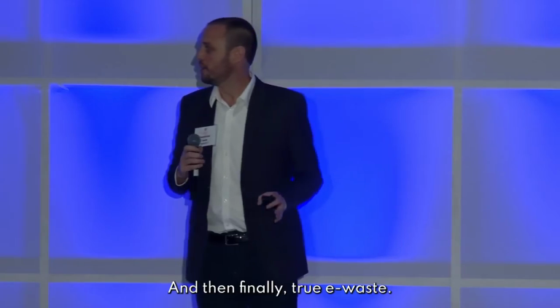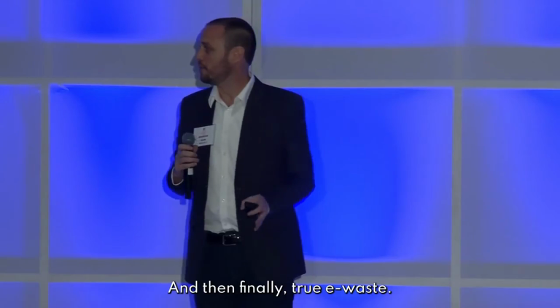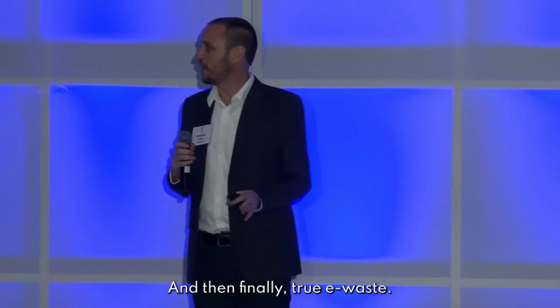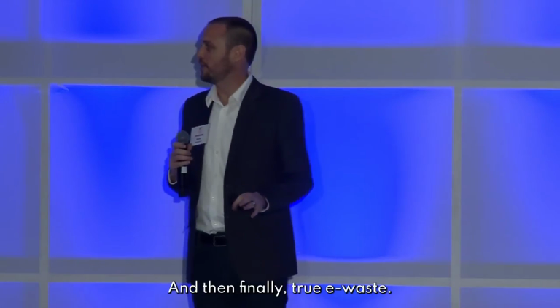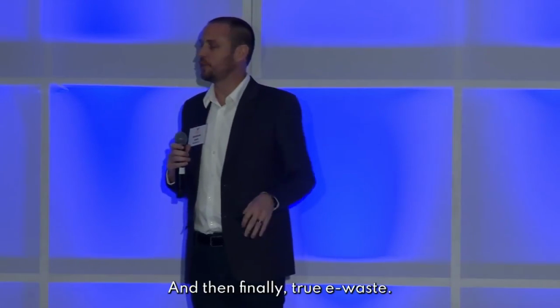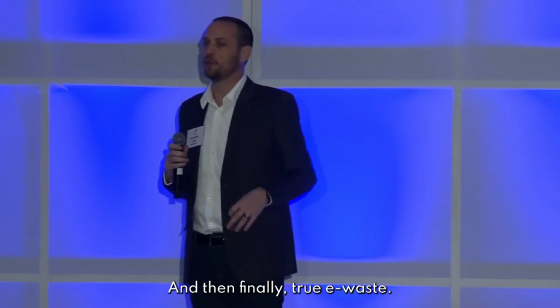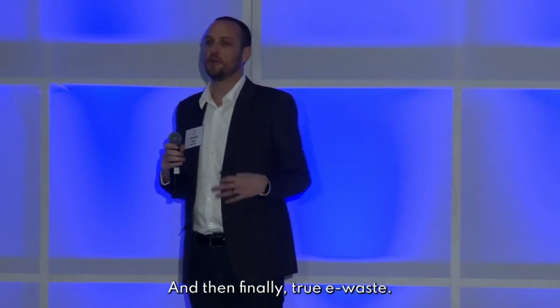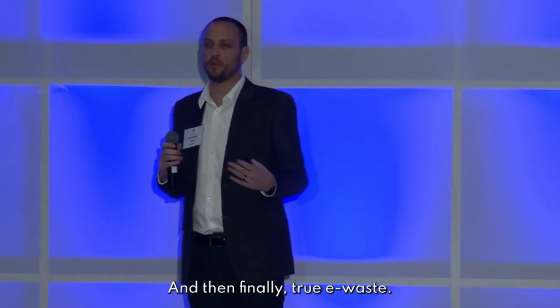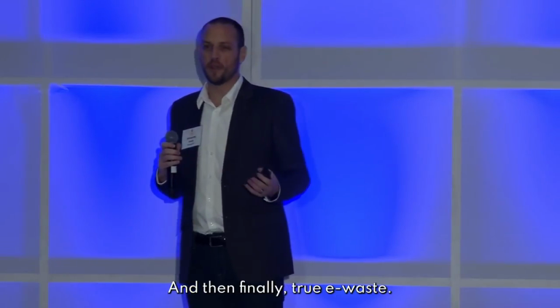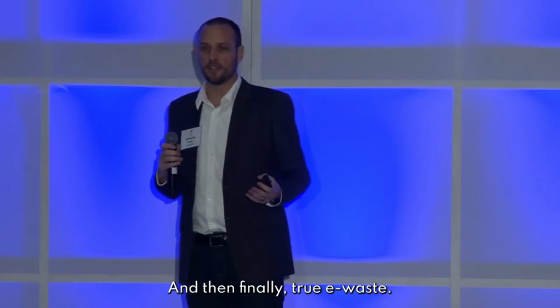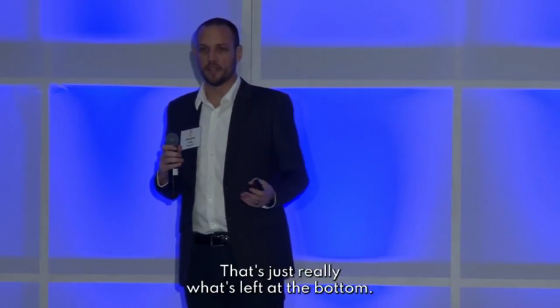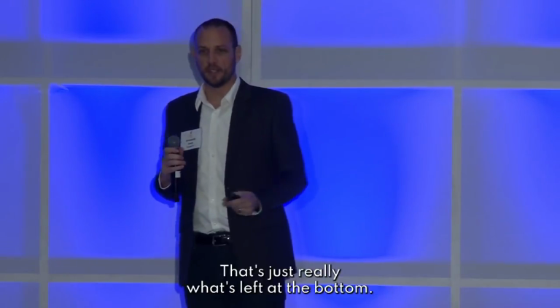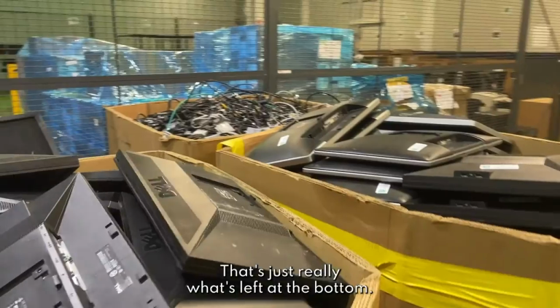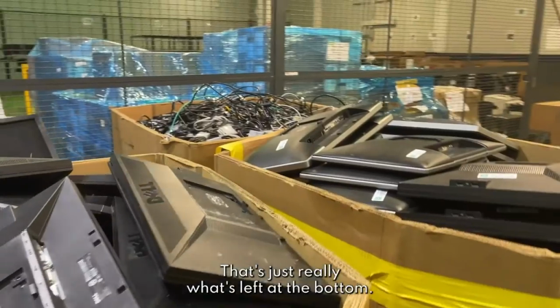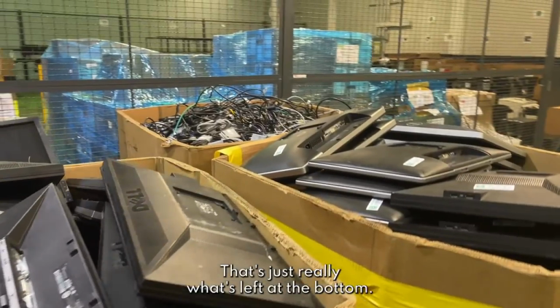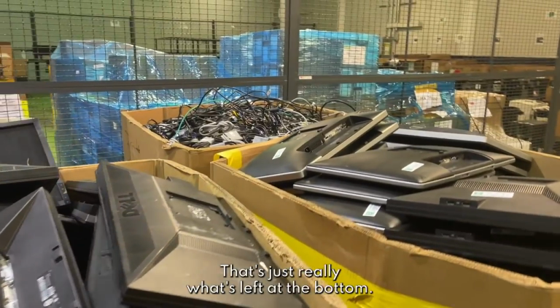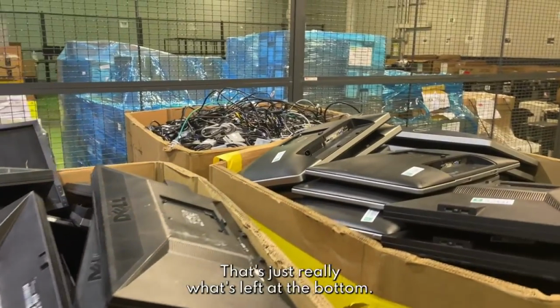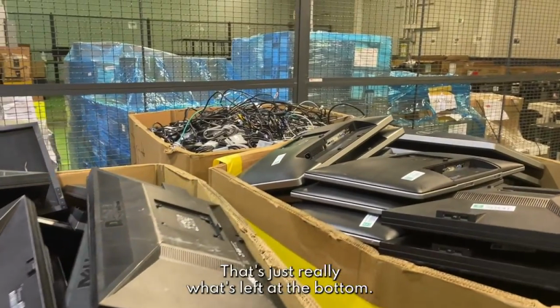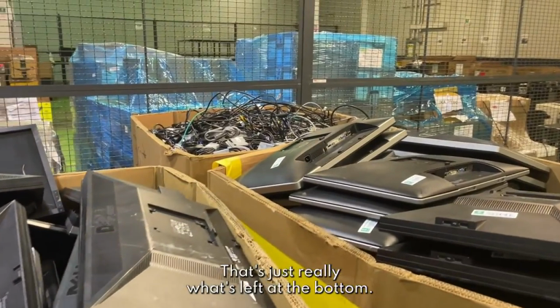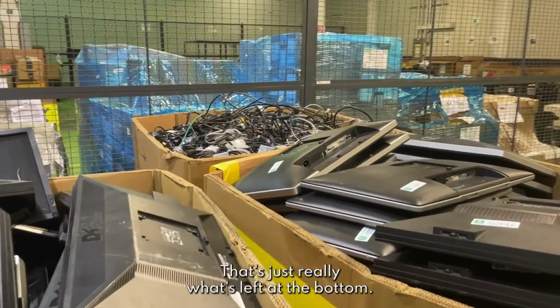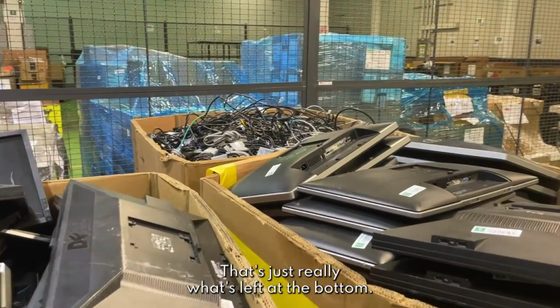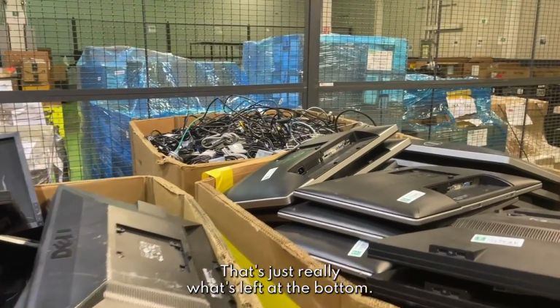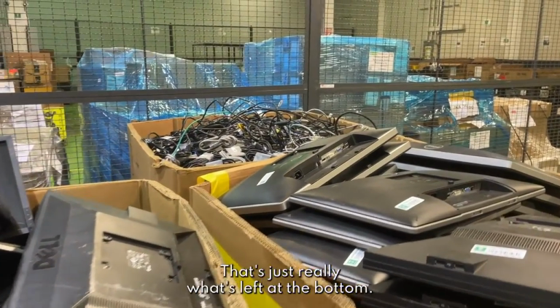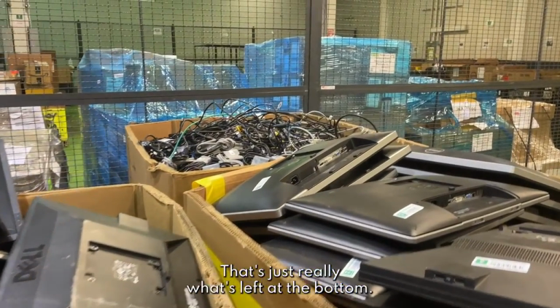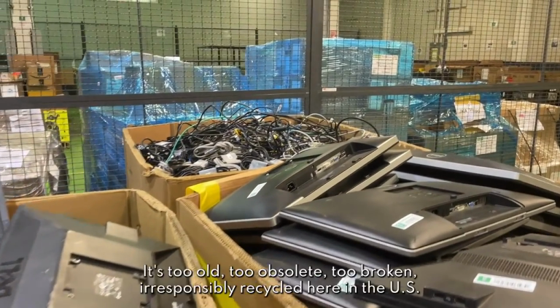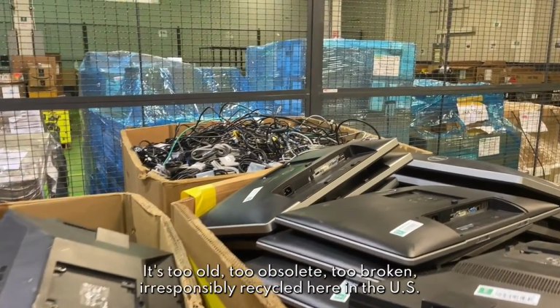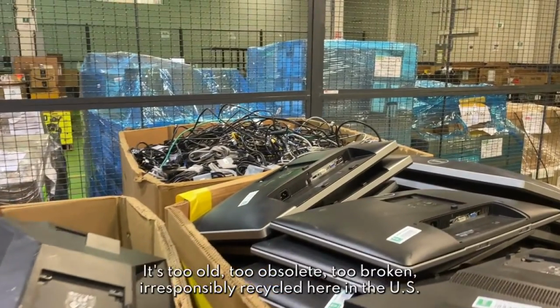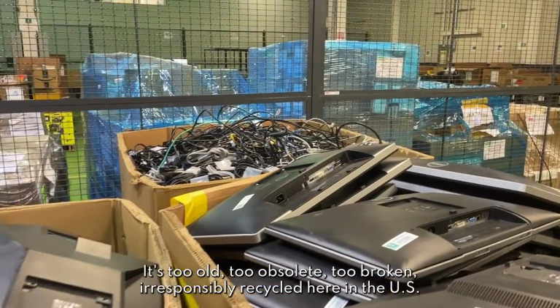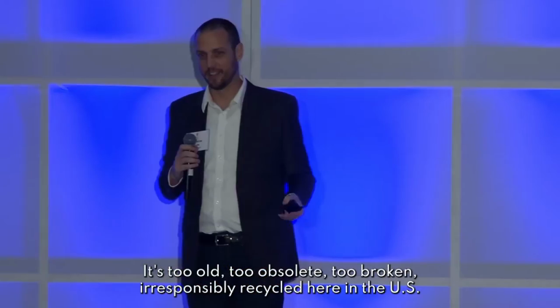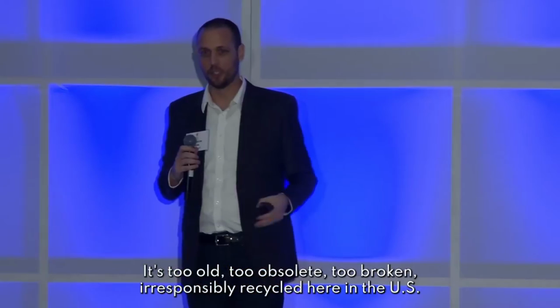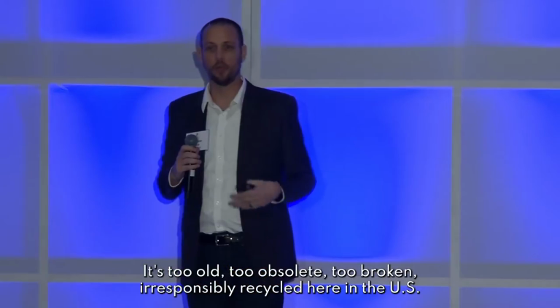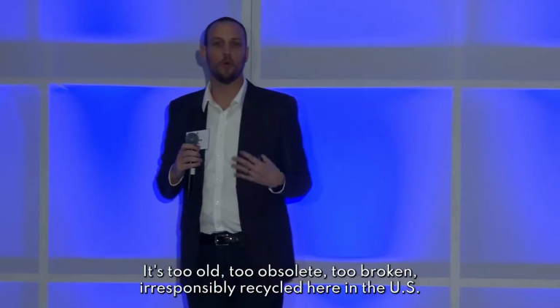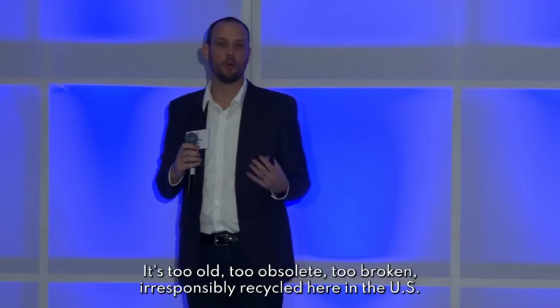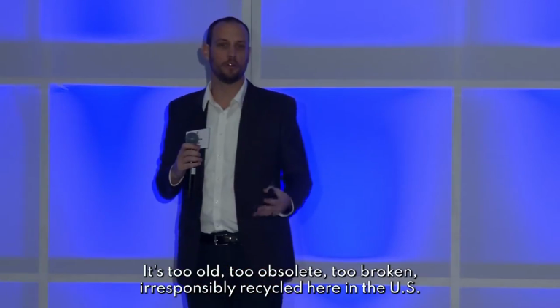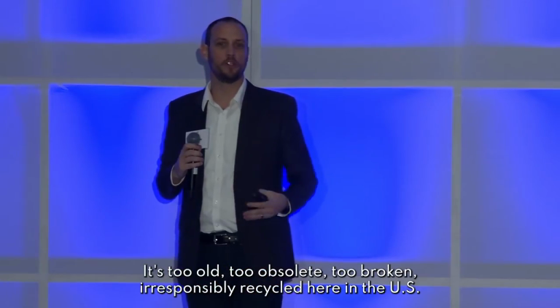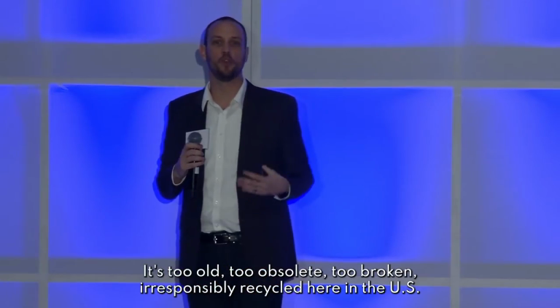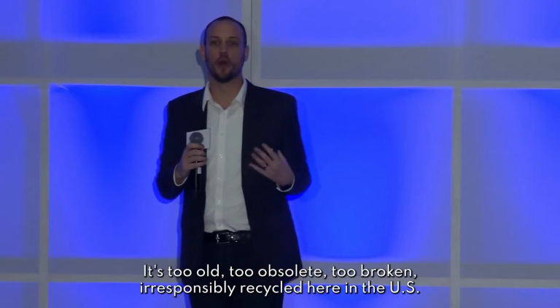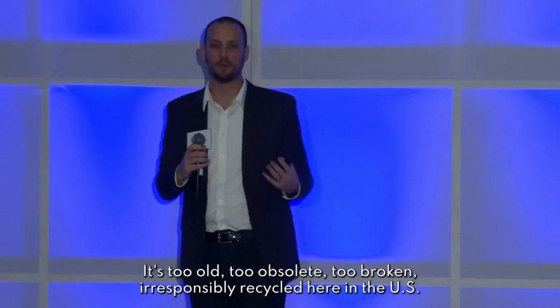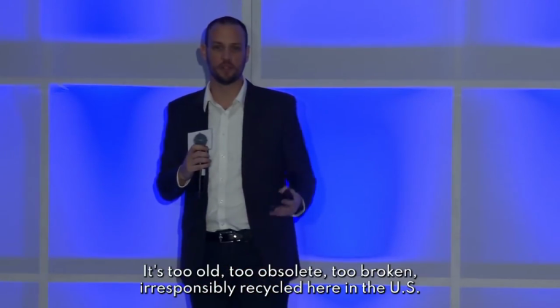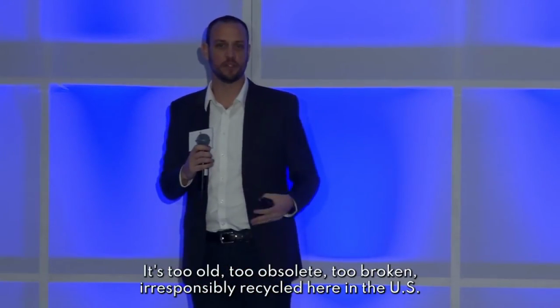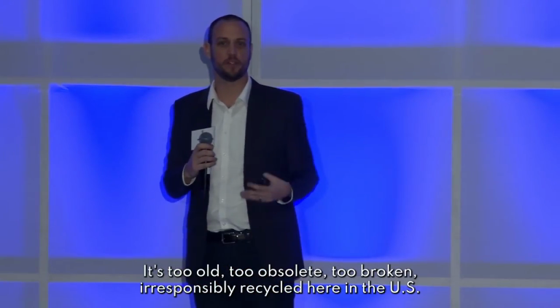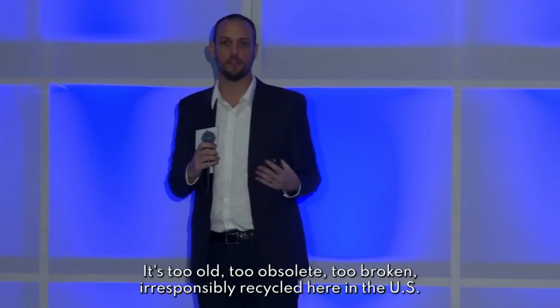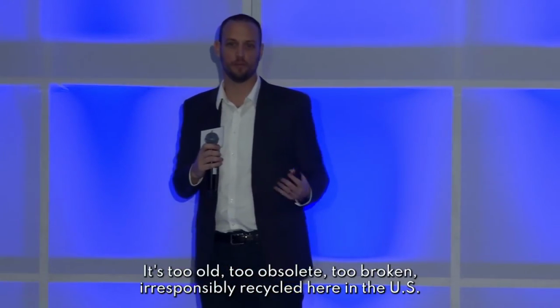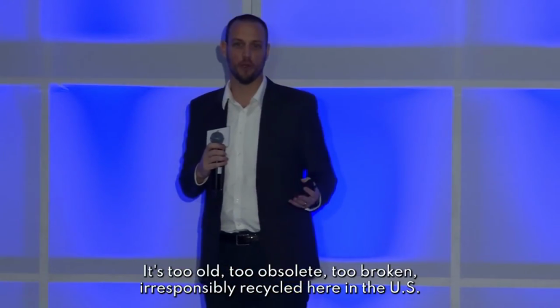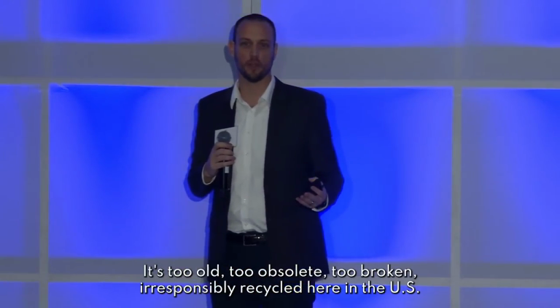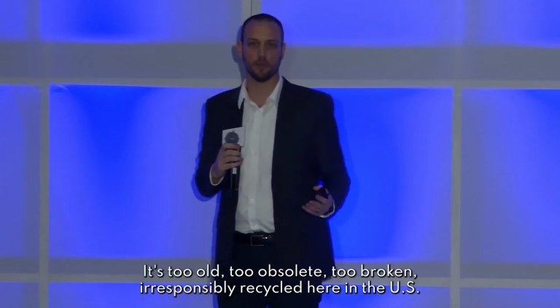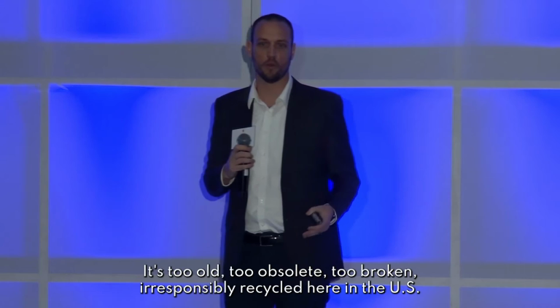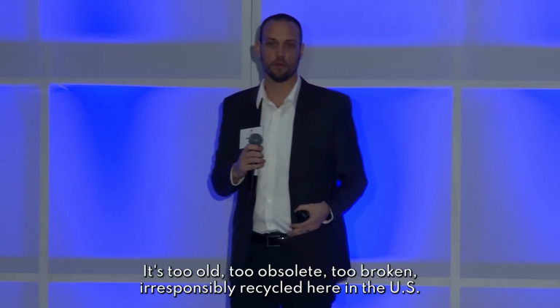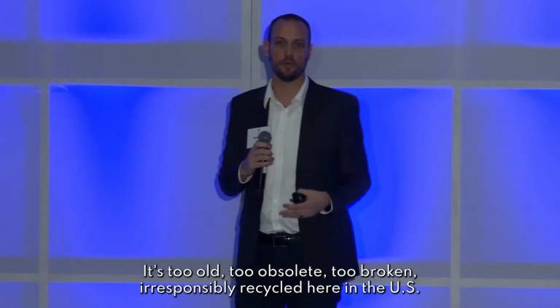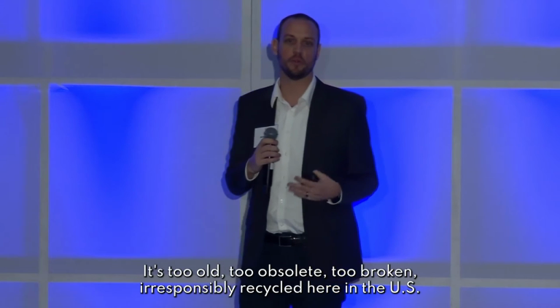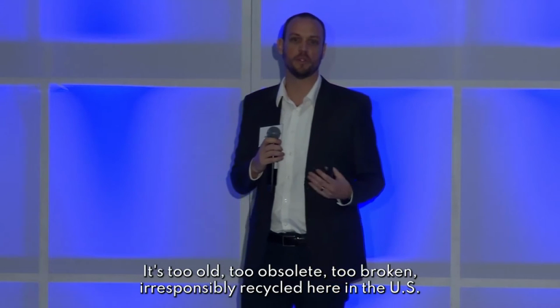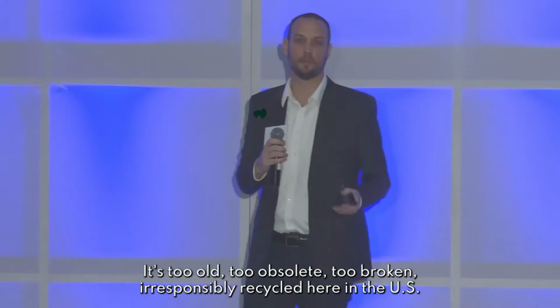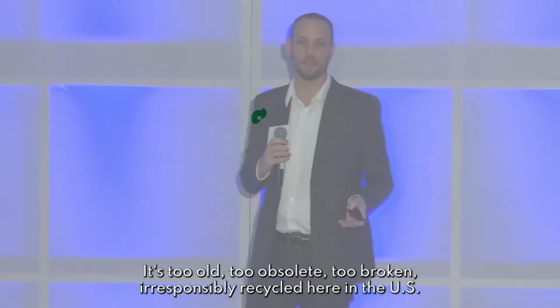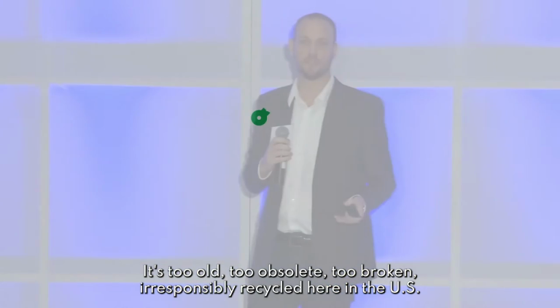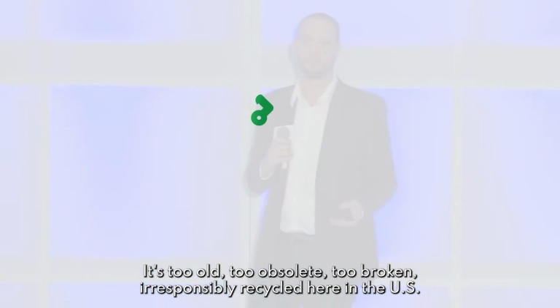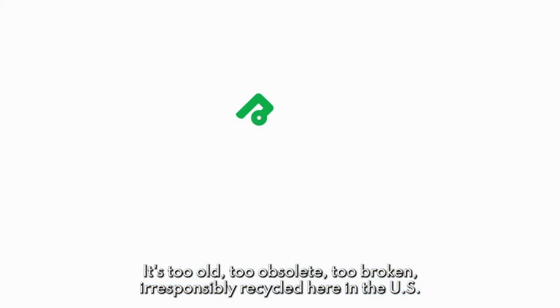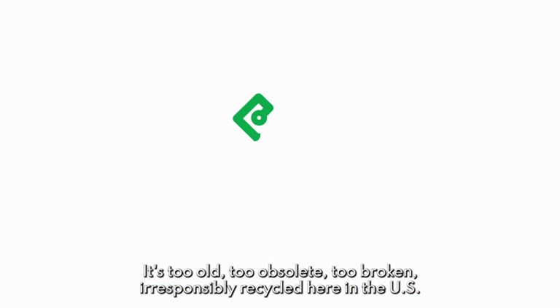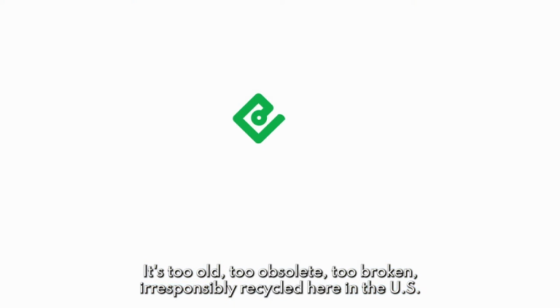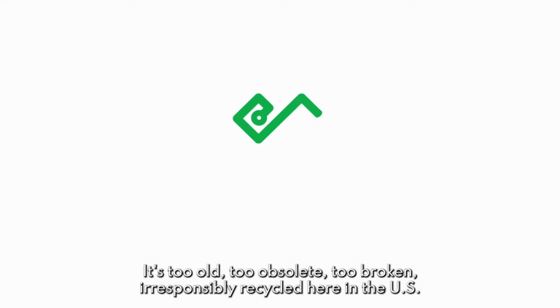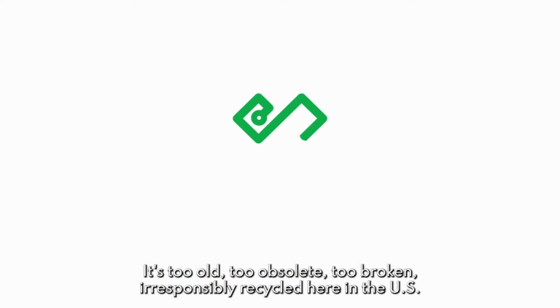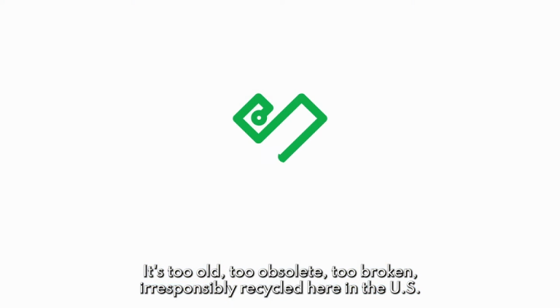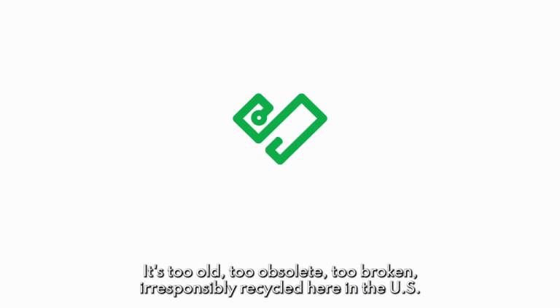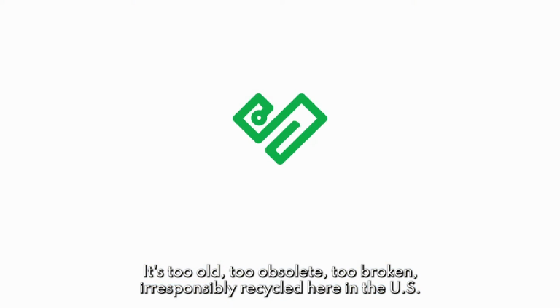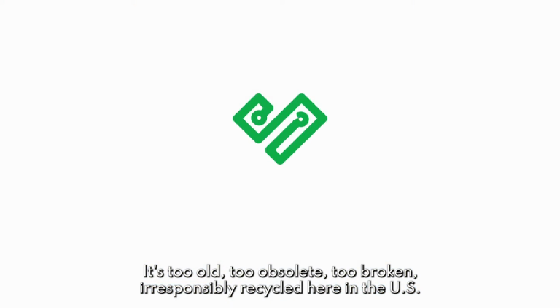And then finally true e-waste — that's just really what's left at the bottom. It's too old, too obsolete, too broken. We'll be responsibly recycled here in the U.S.